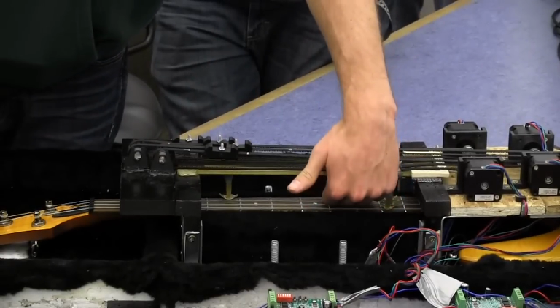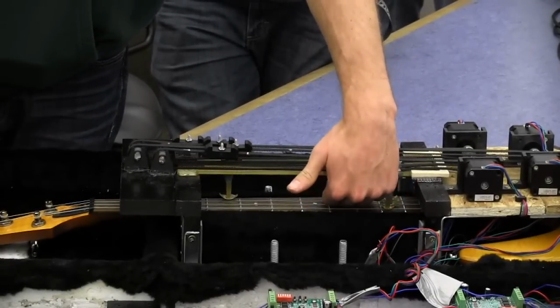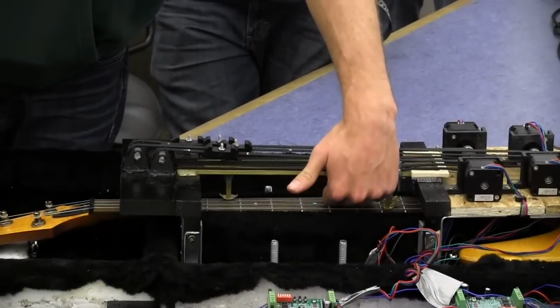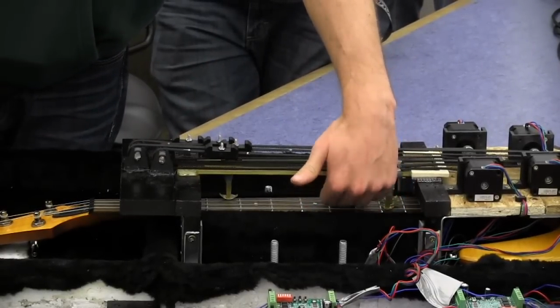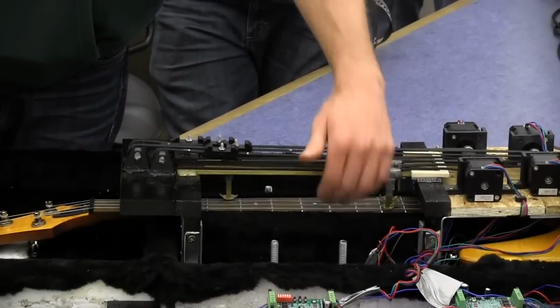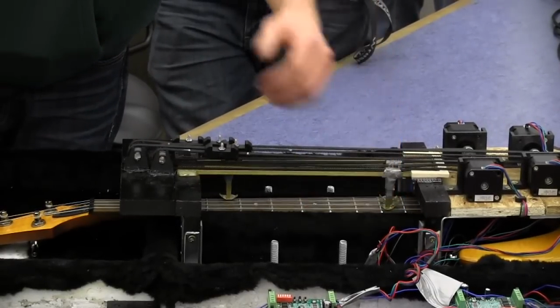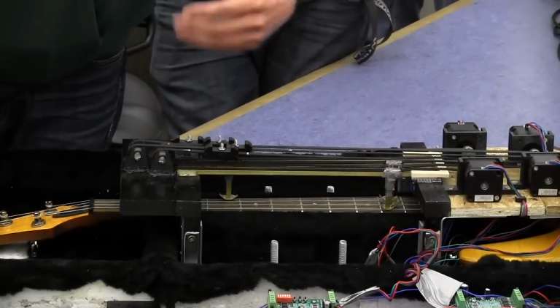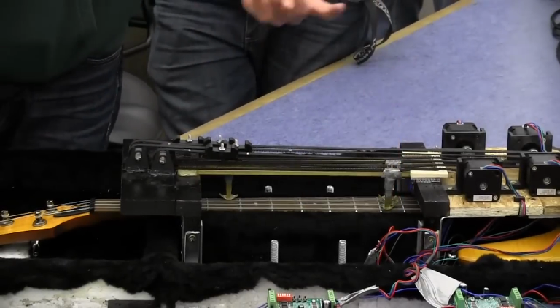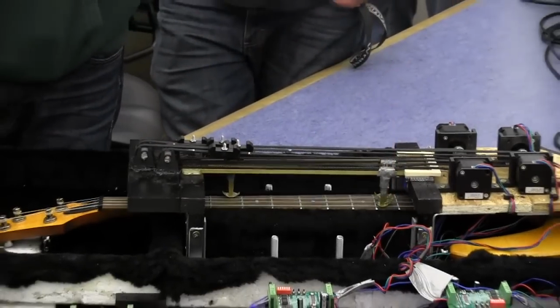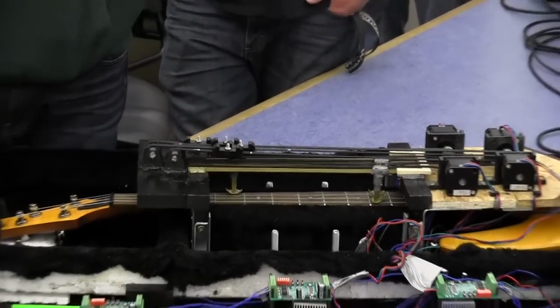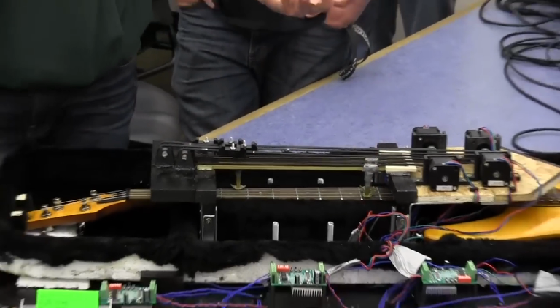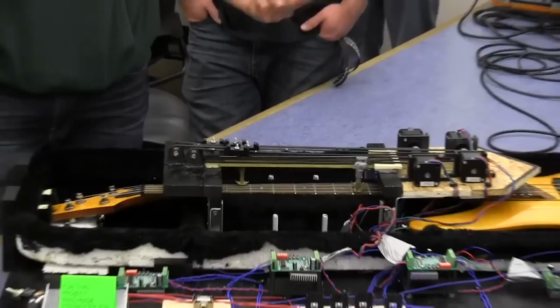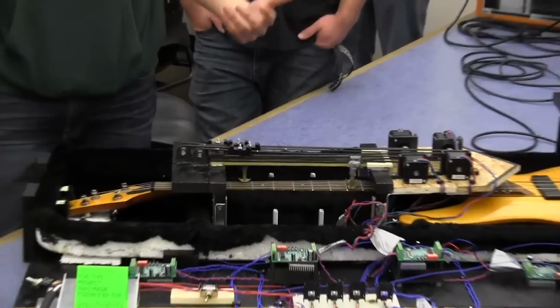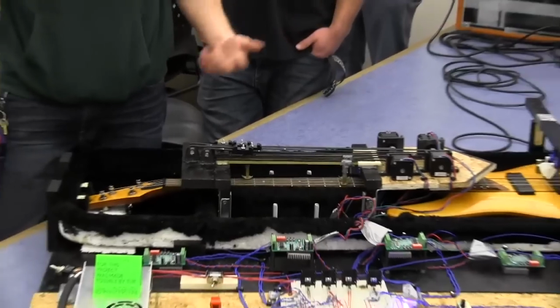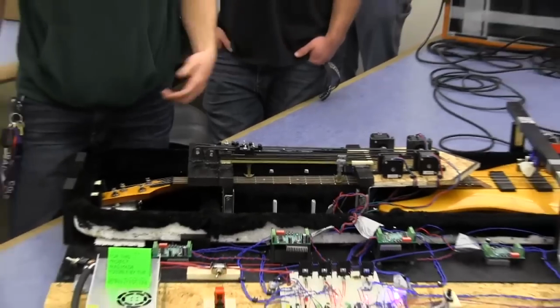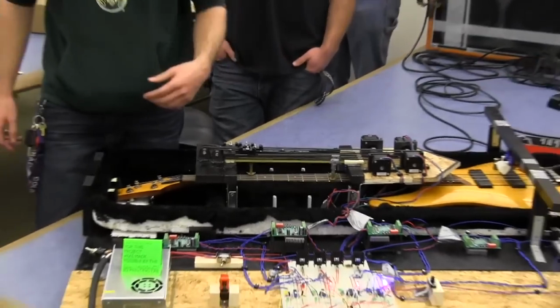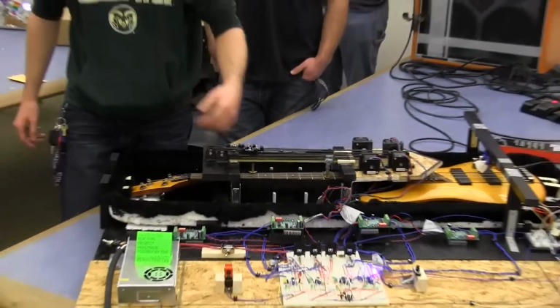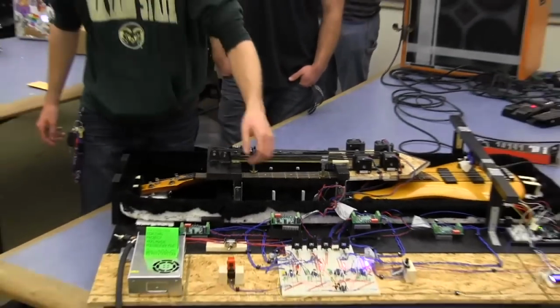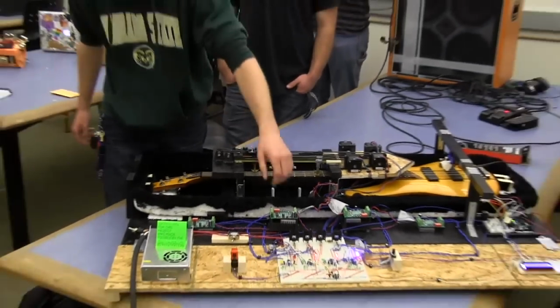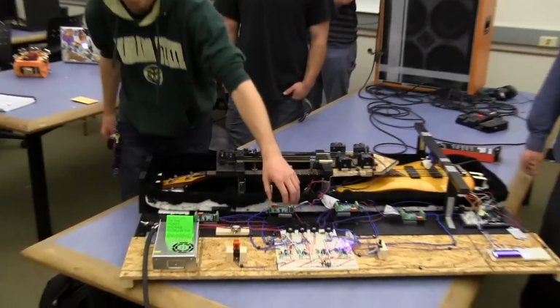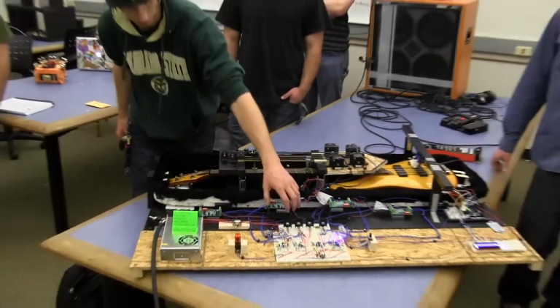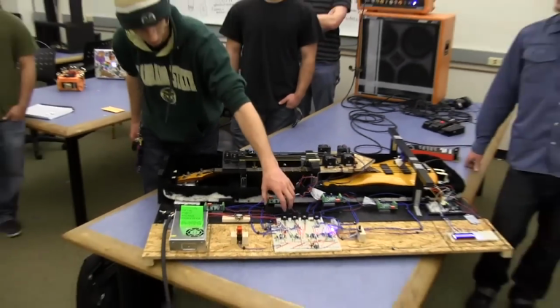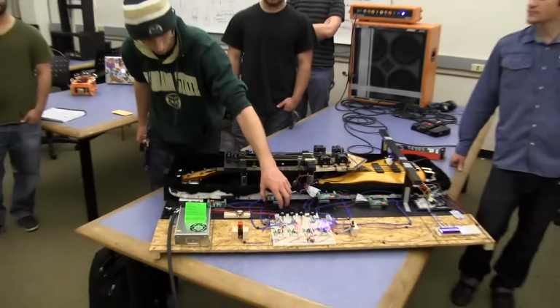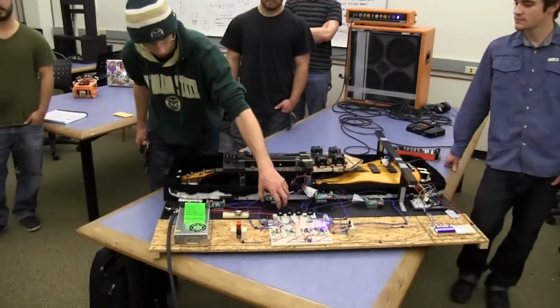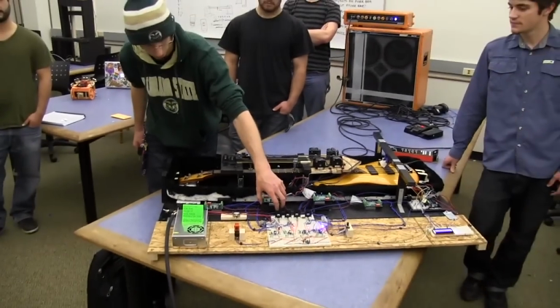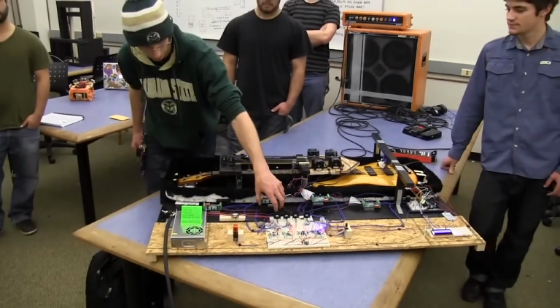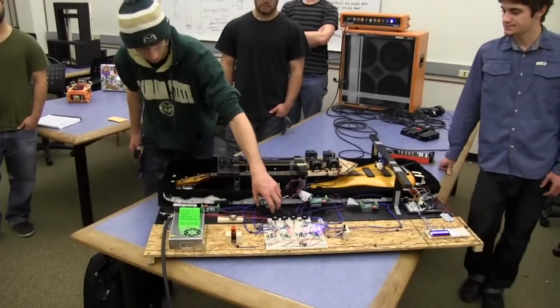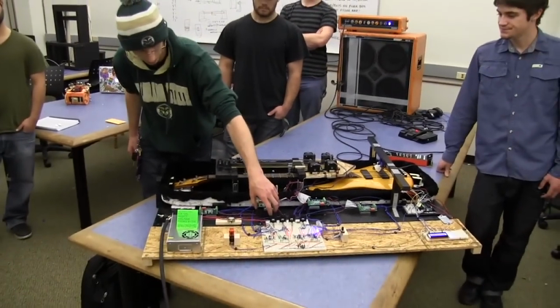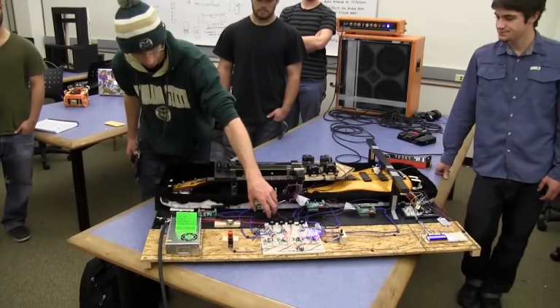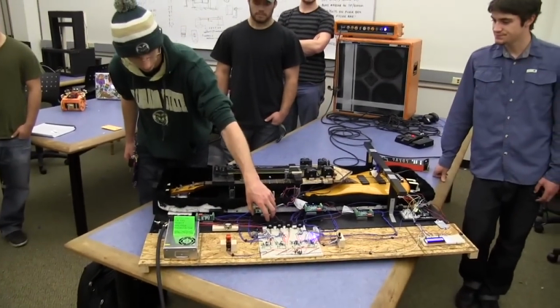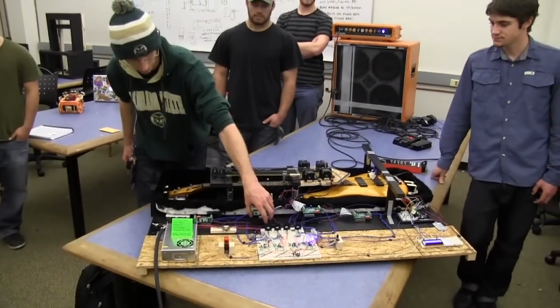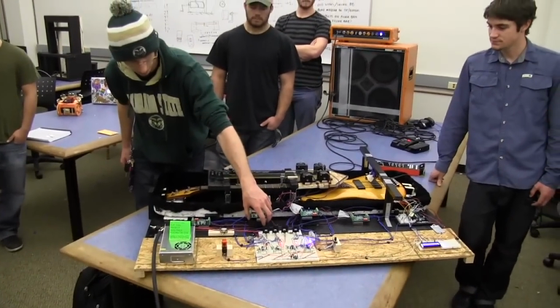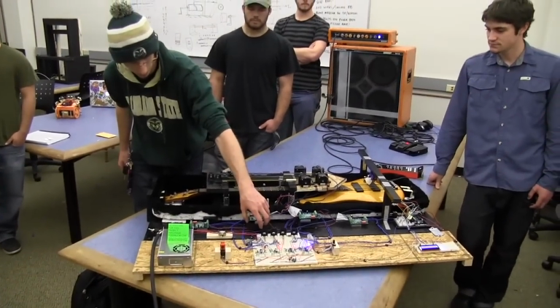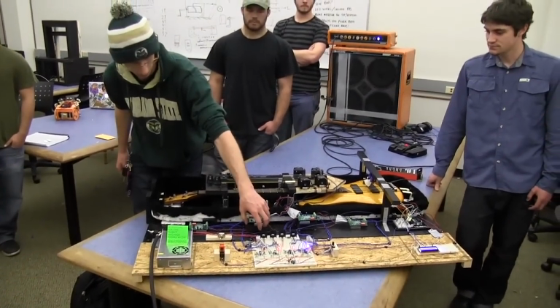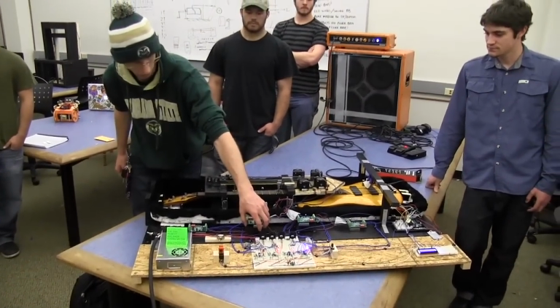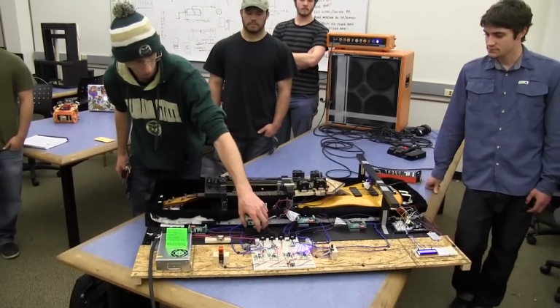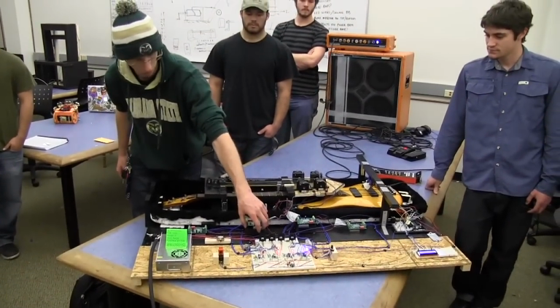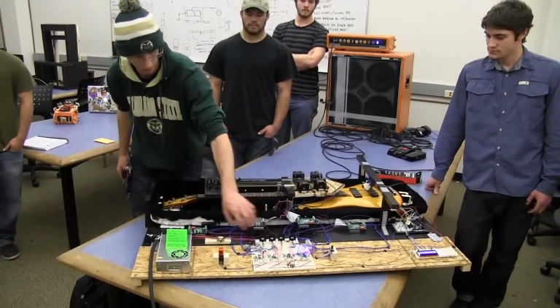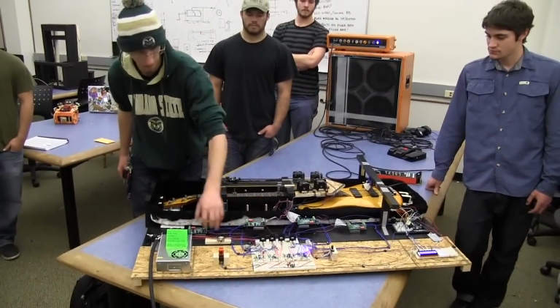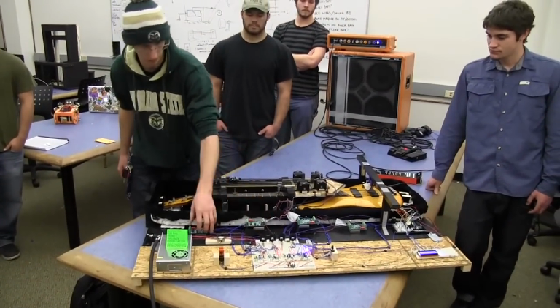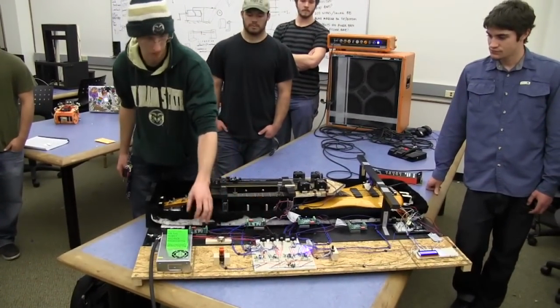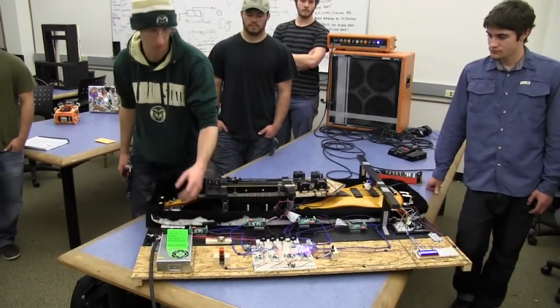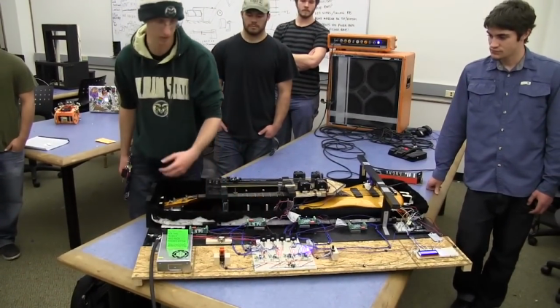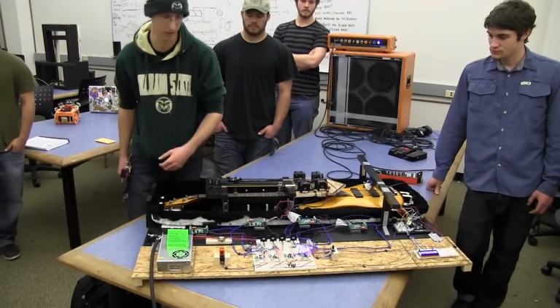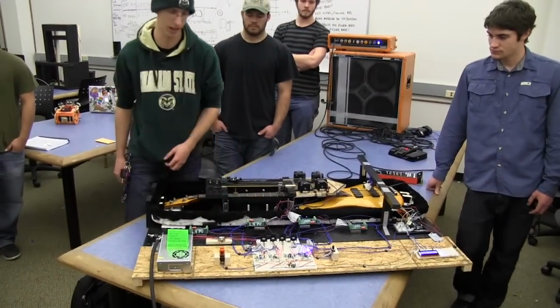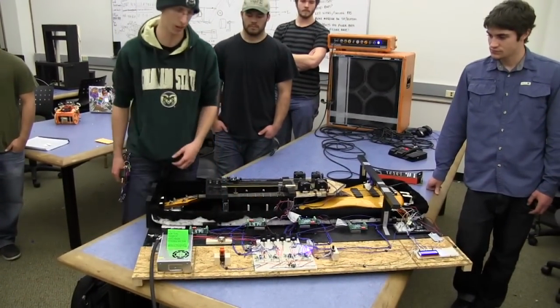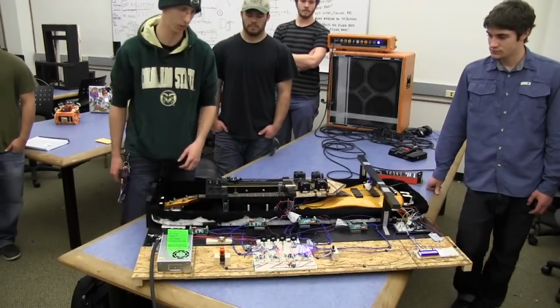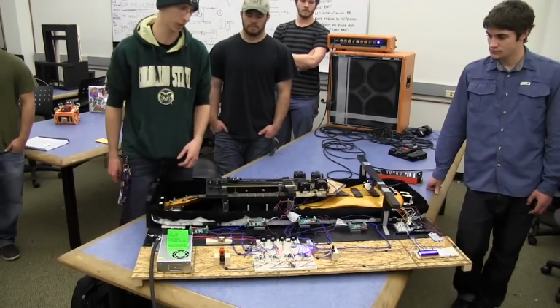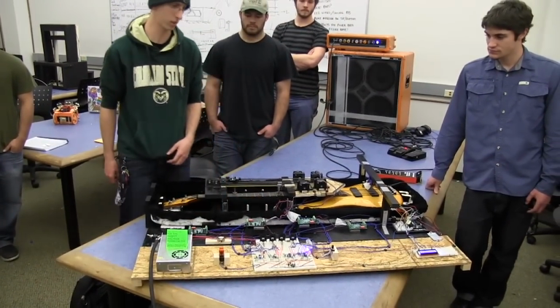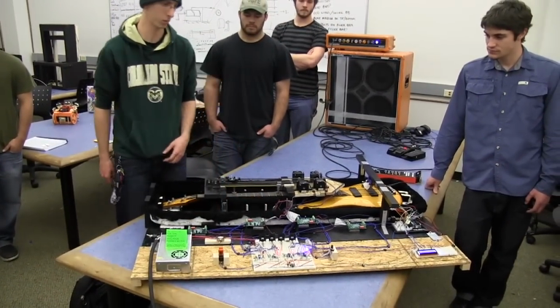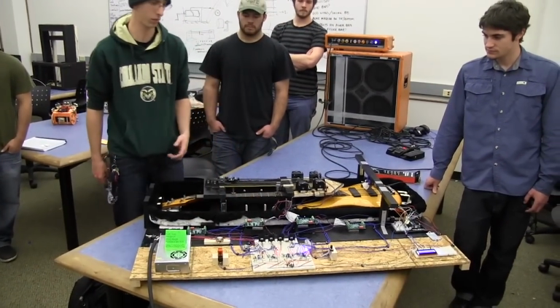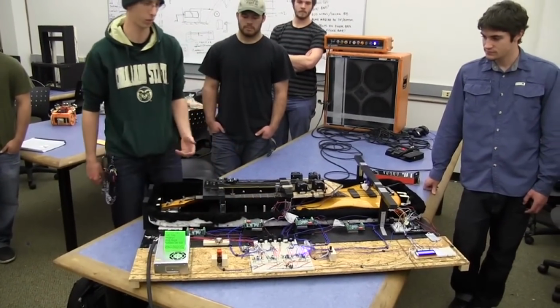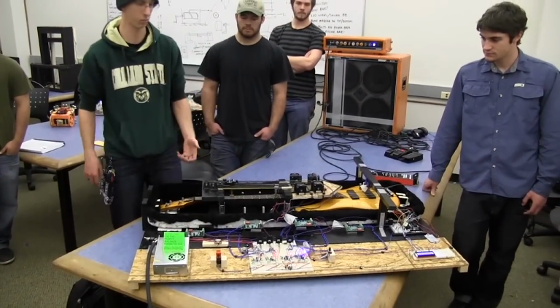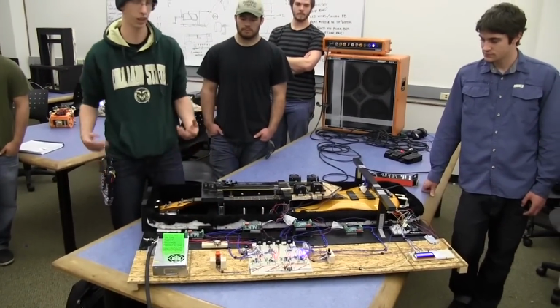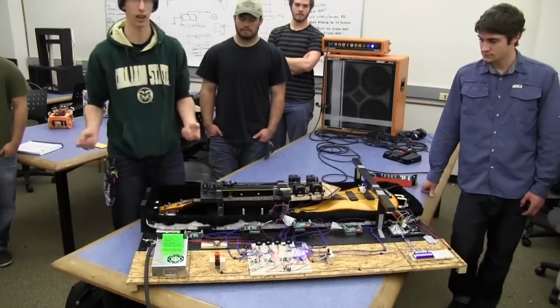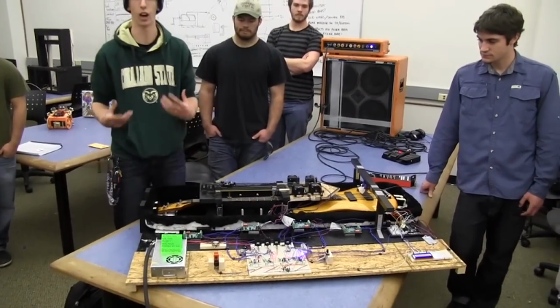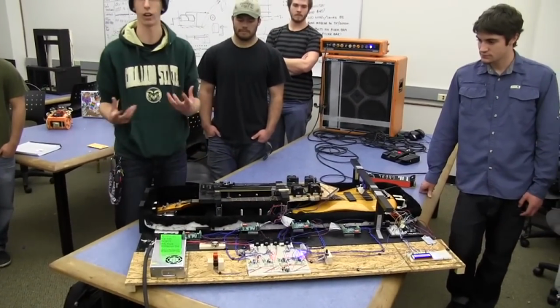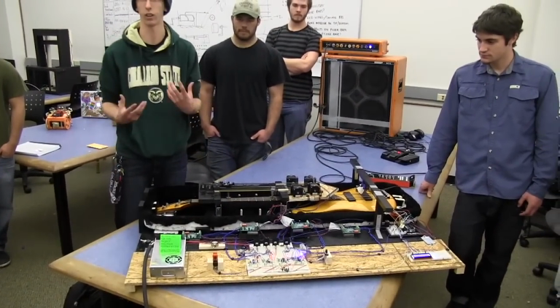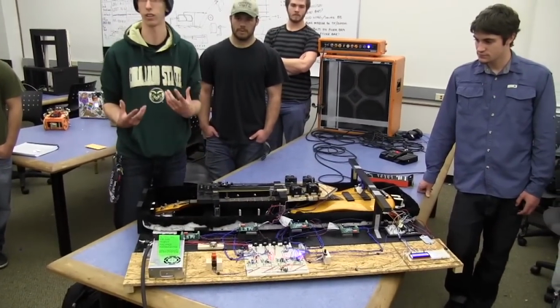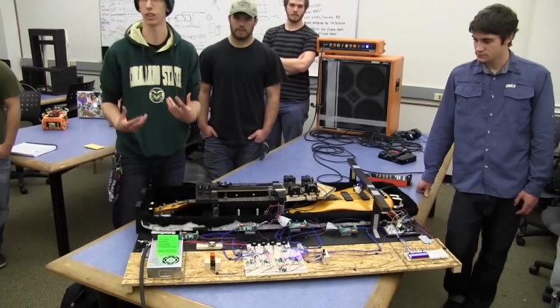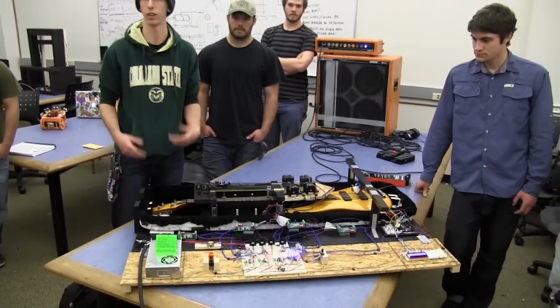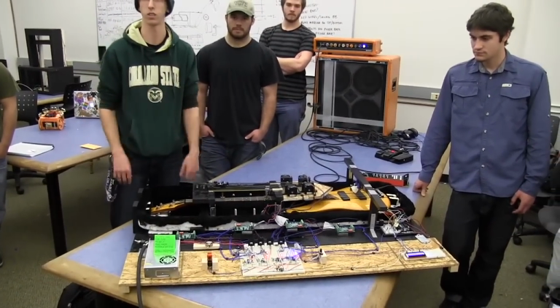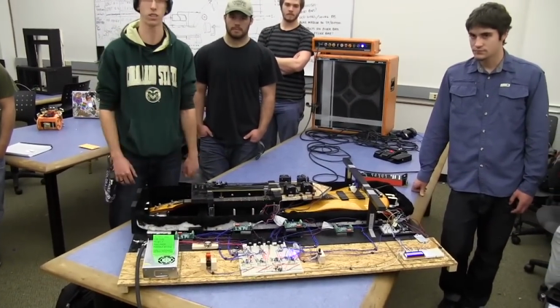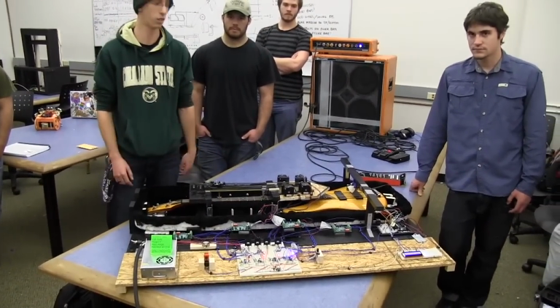We've also got some other various components, and some of these are up on stands. We decided to leave some of these down because some of them get a lot hotter than the others do.